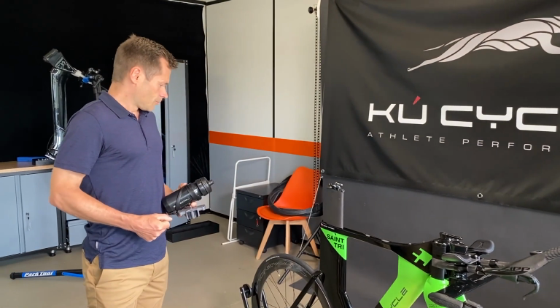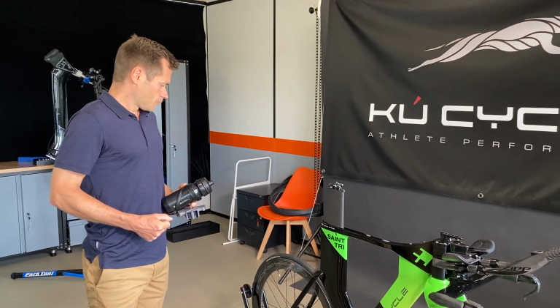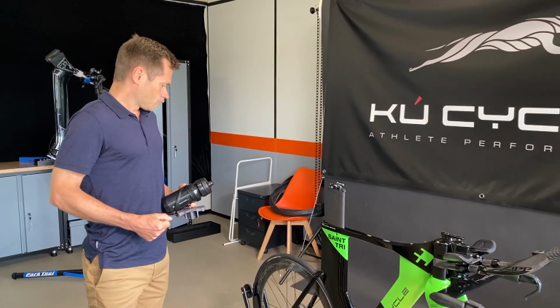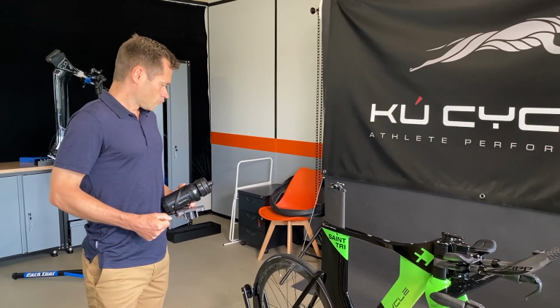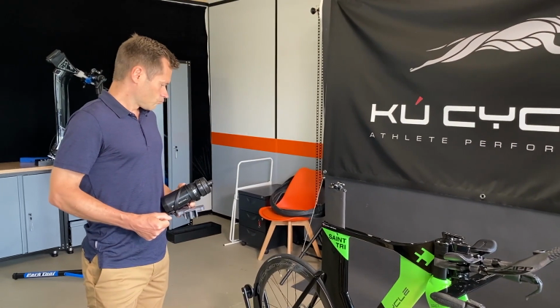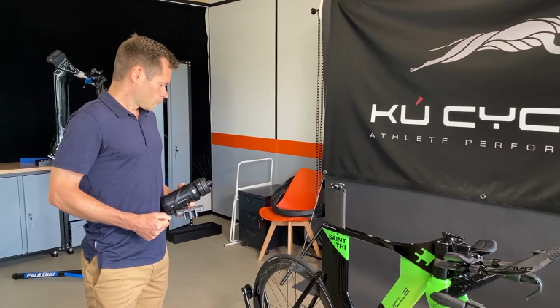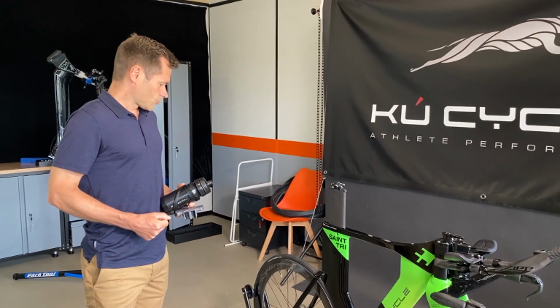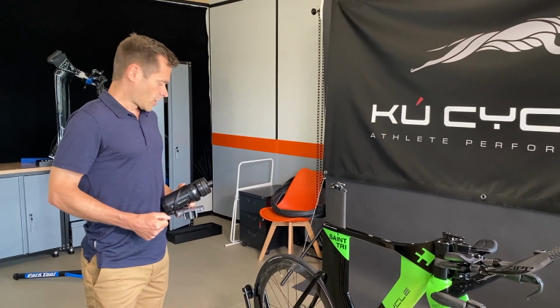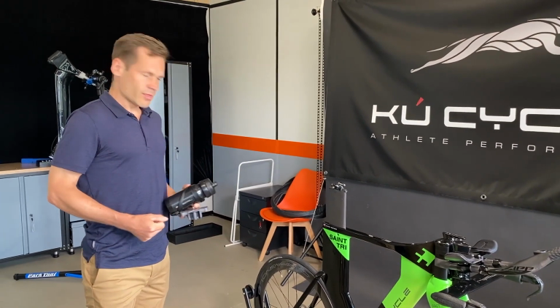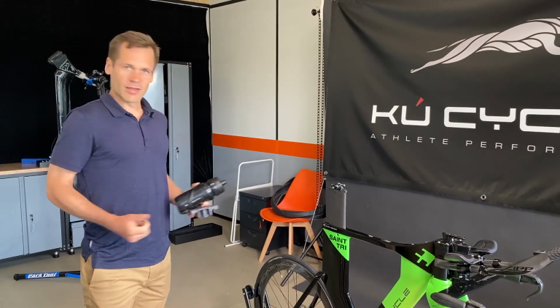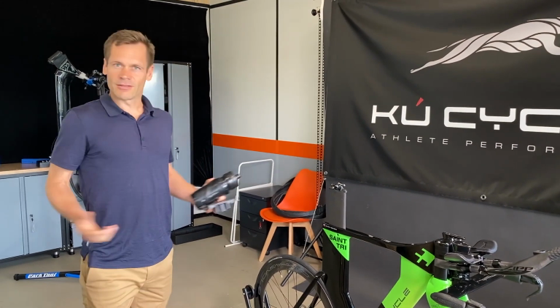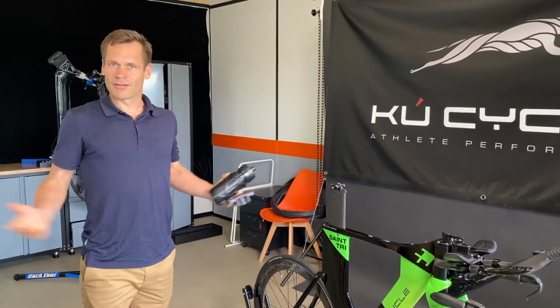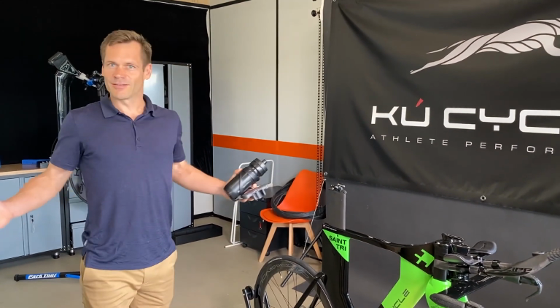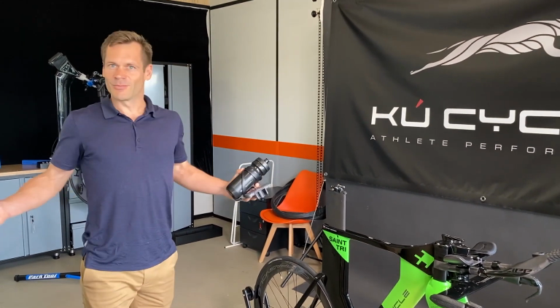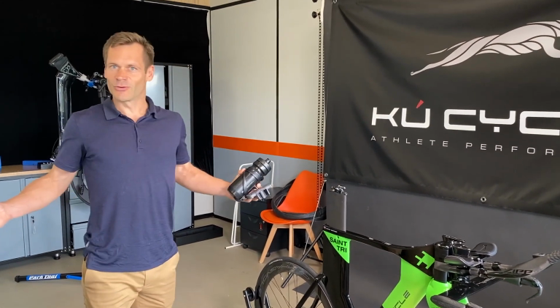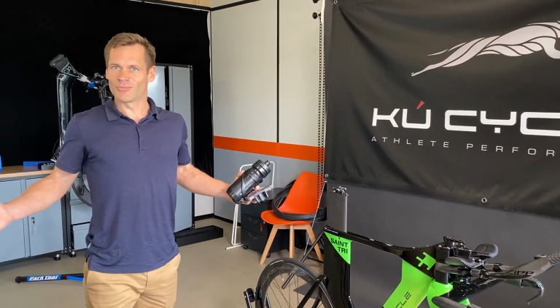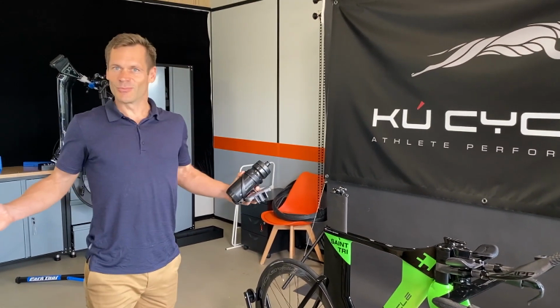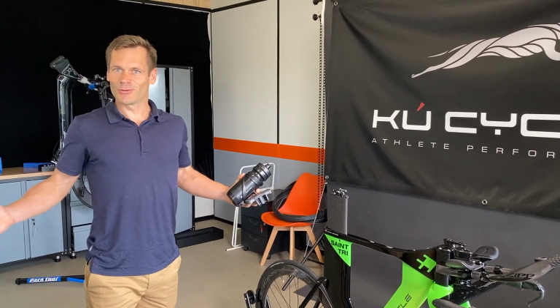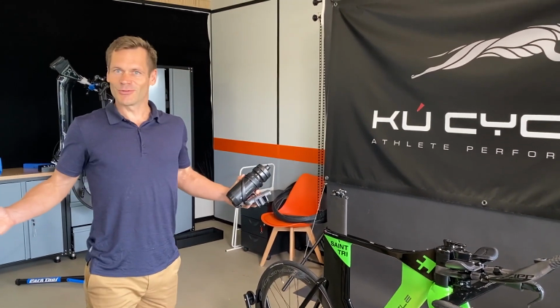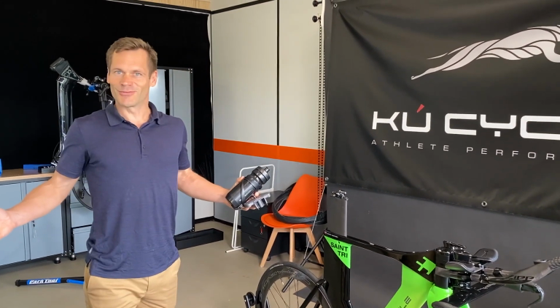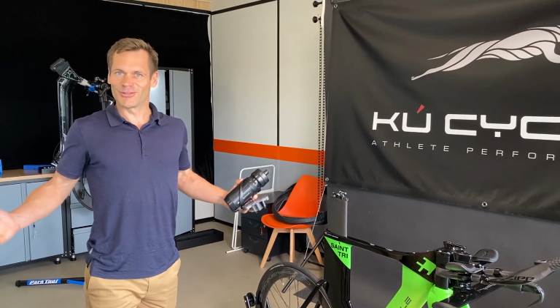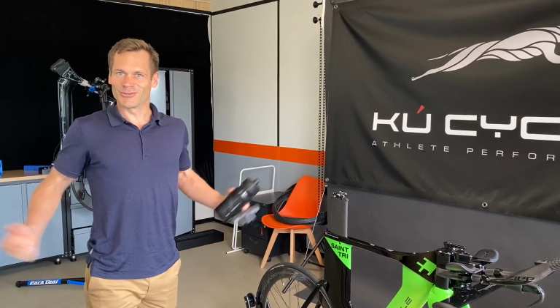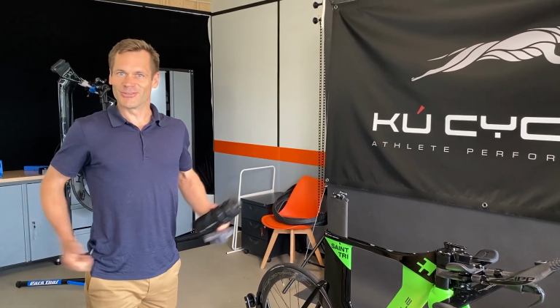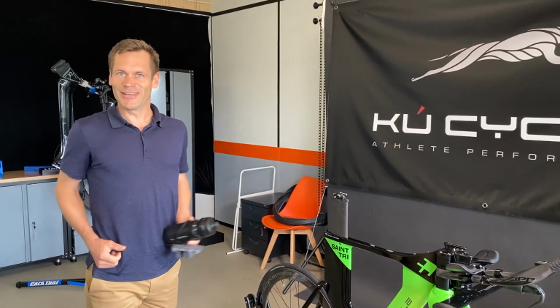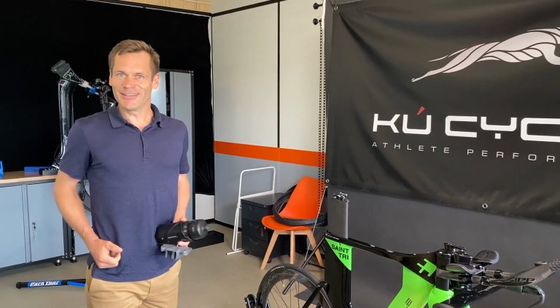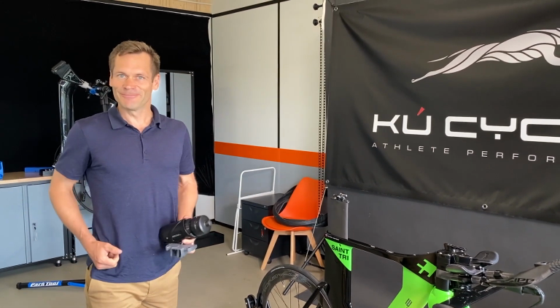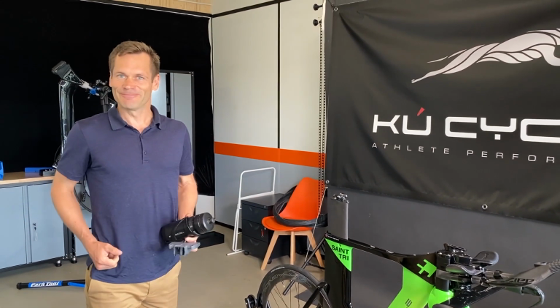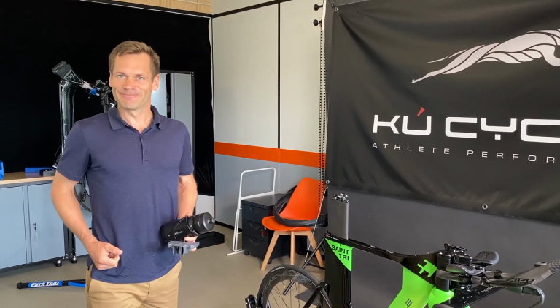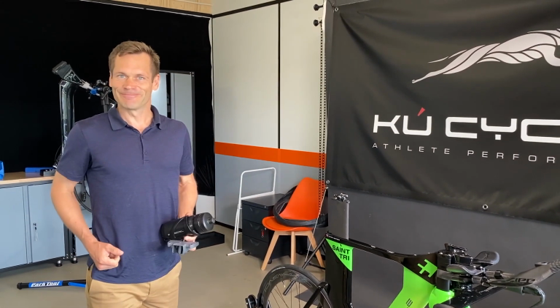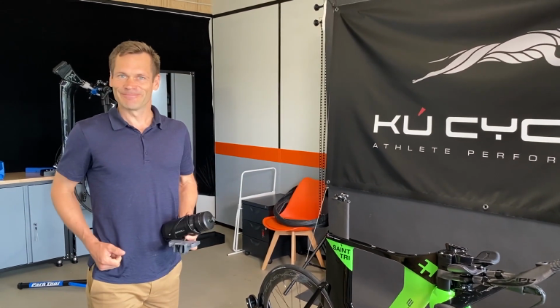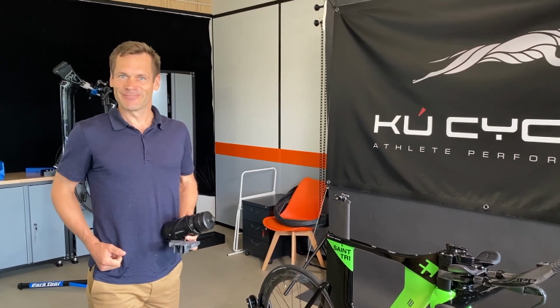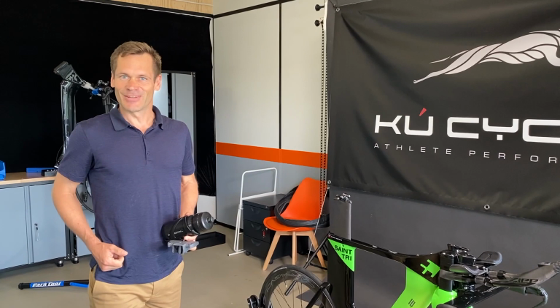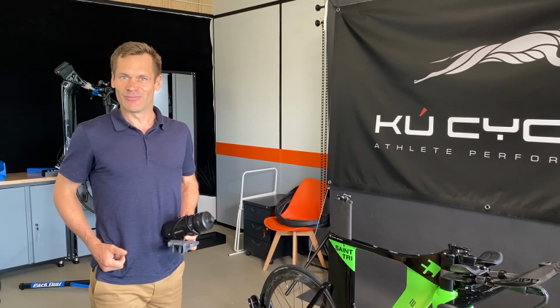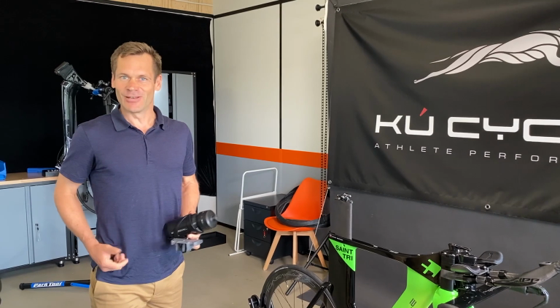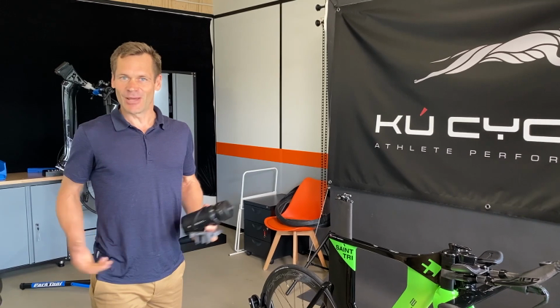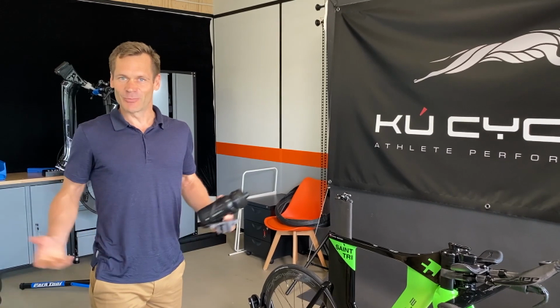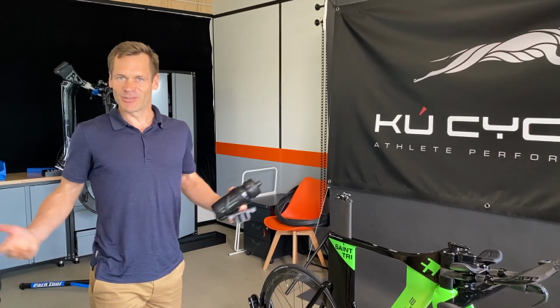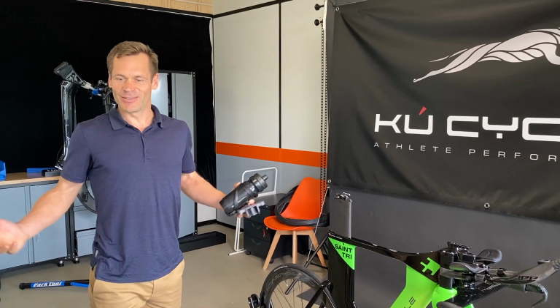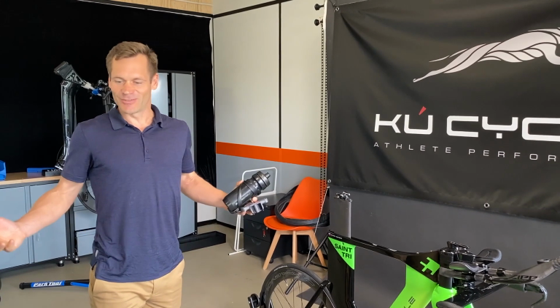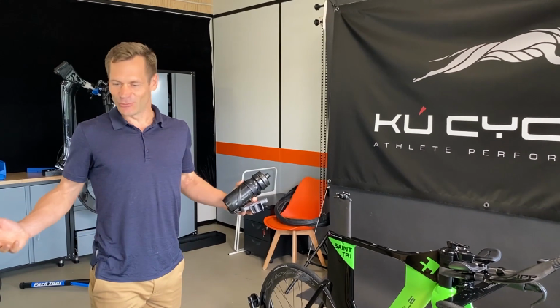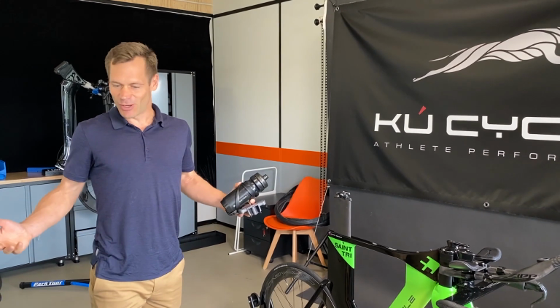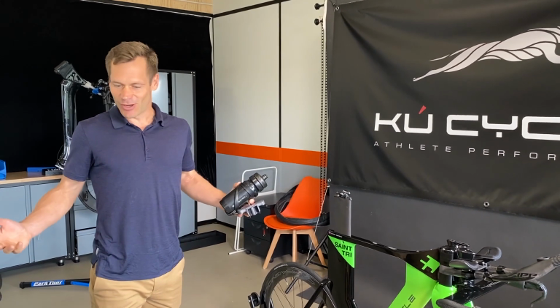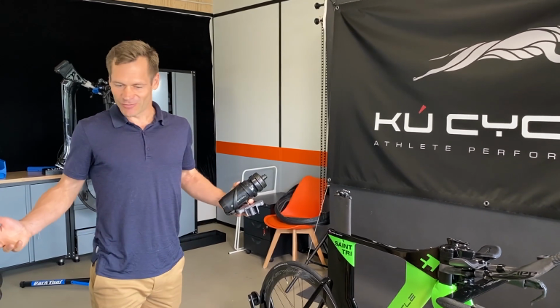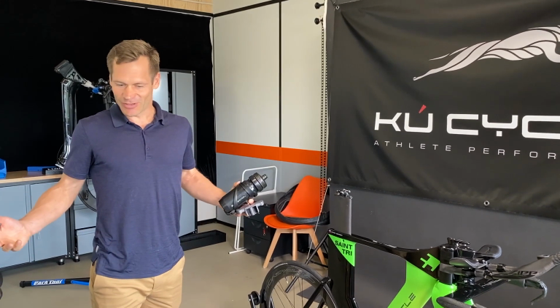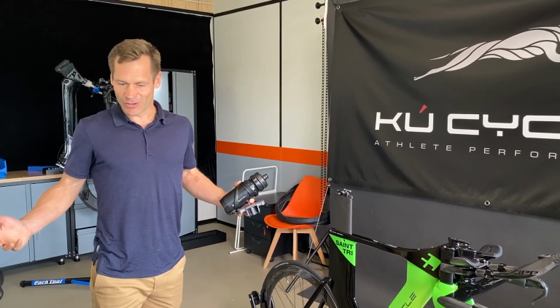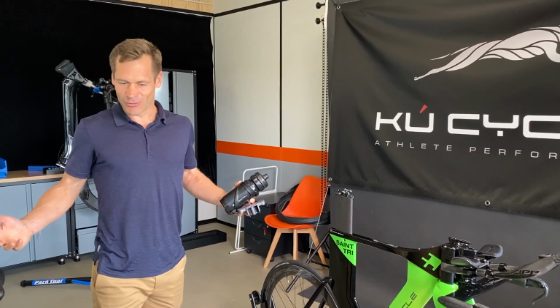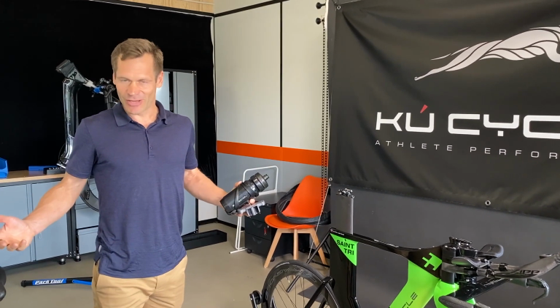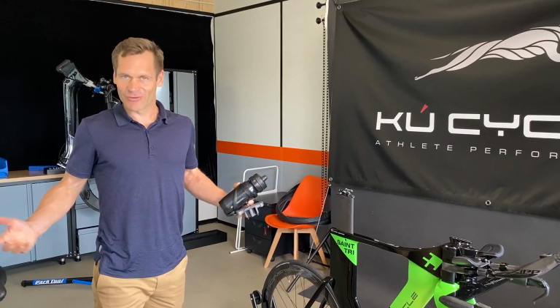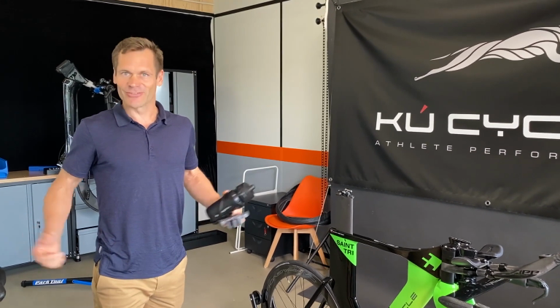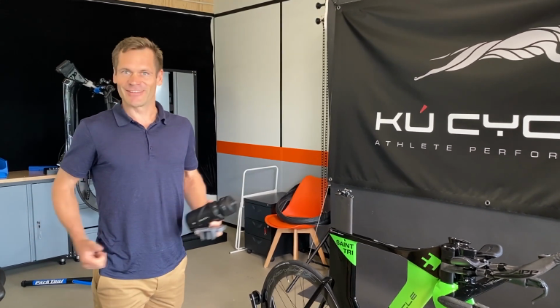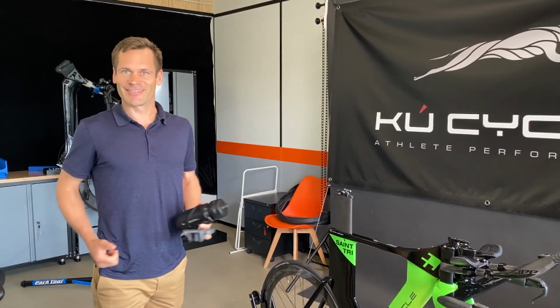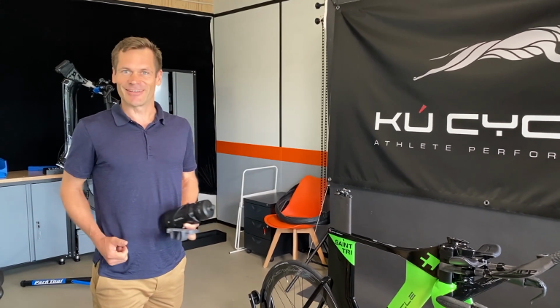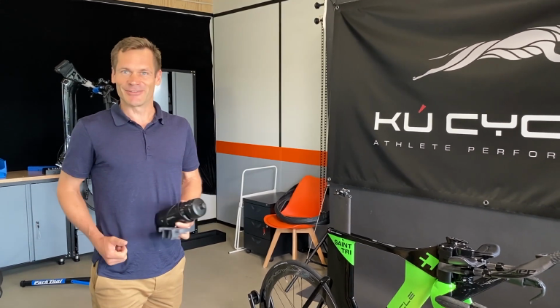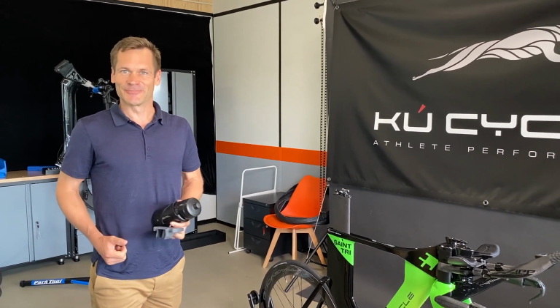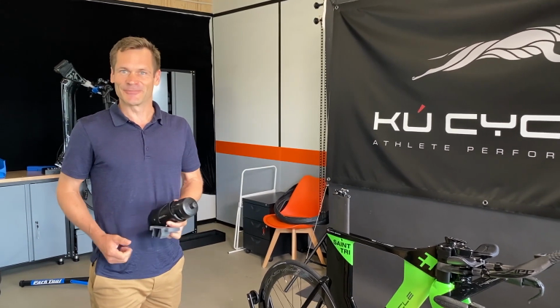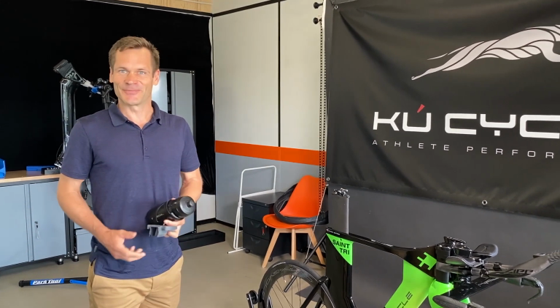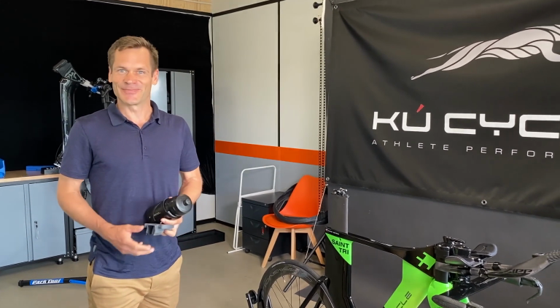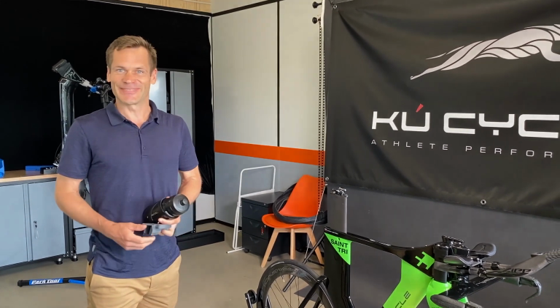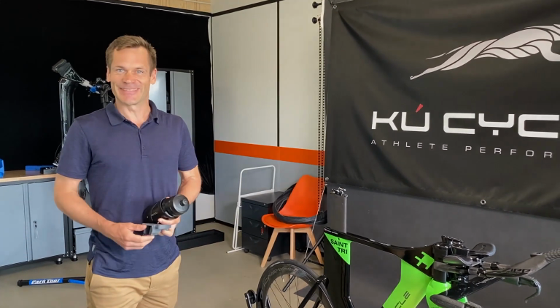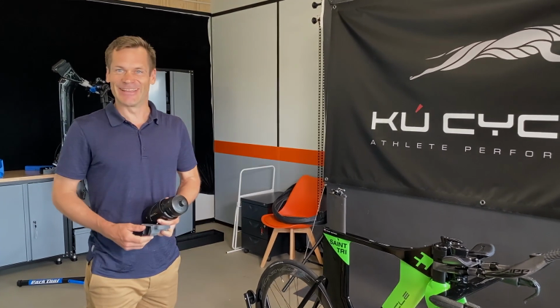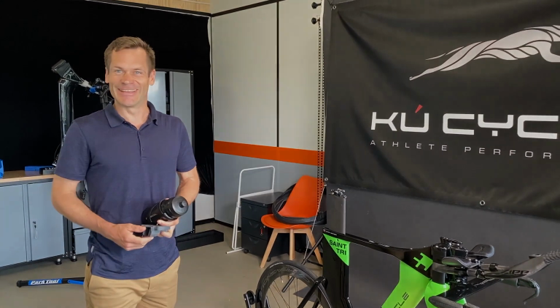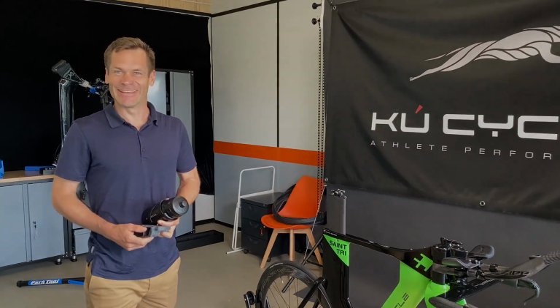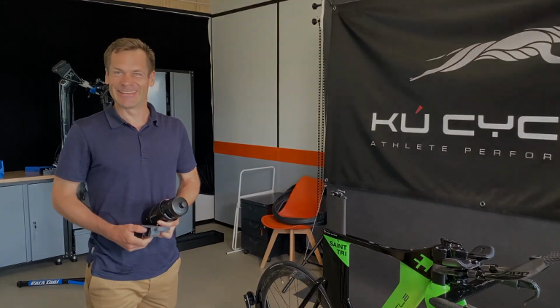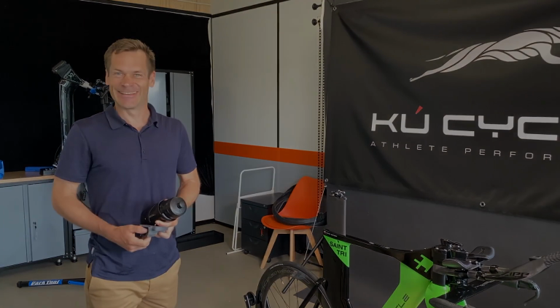I think that is the most important for today. We will update you after our aero testing. Here we go.